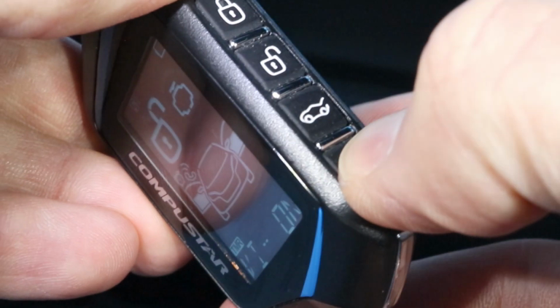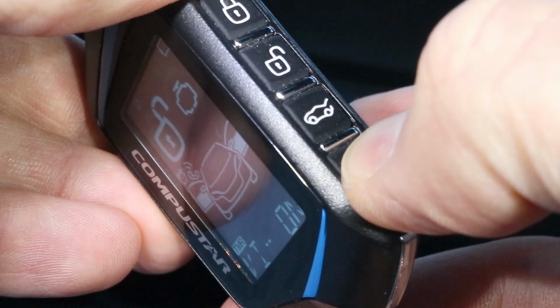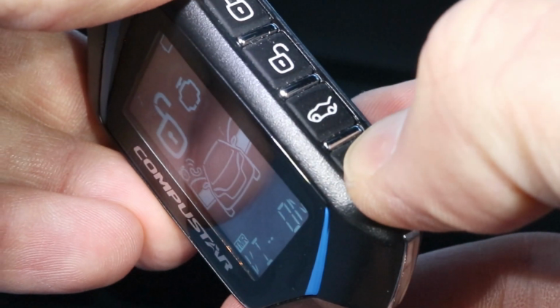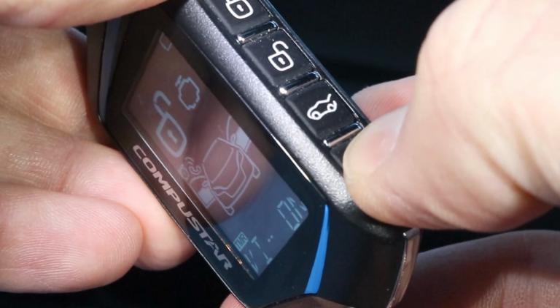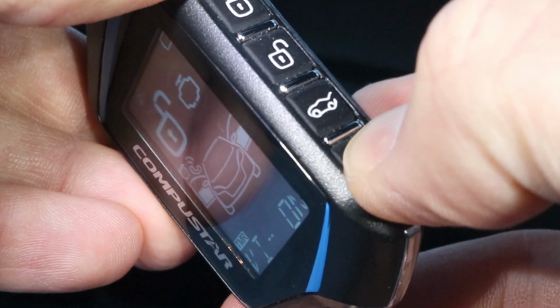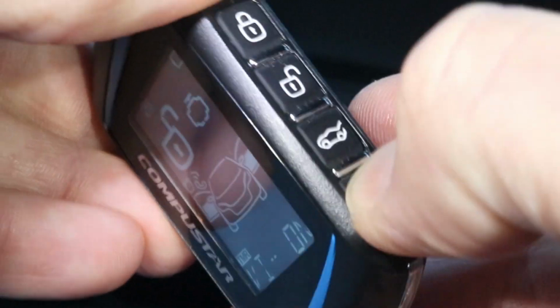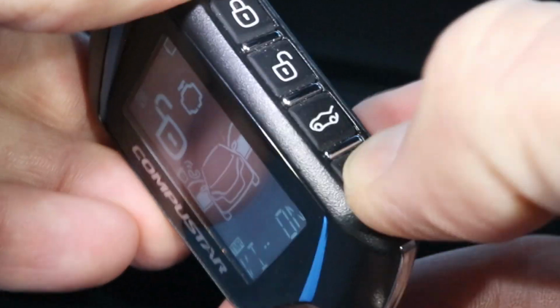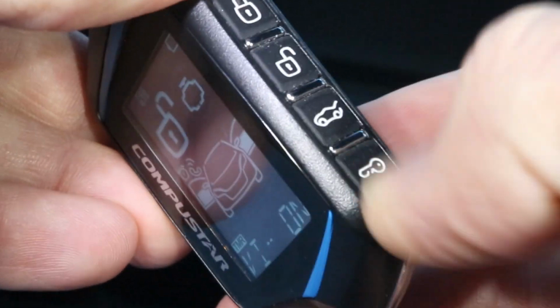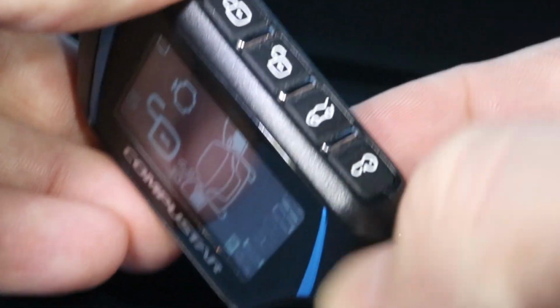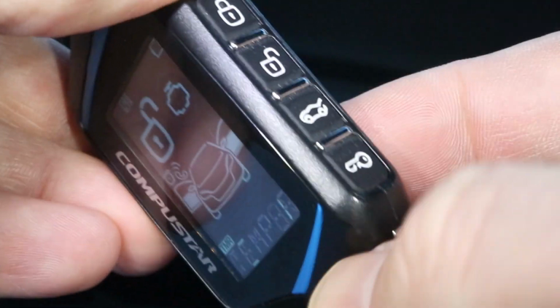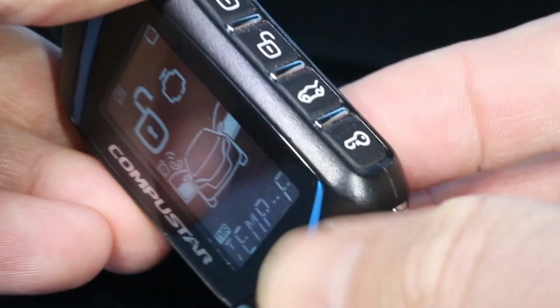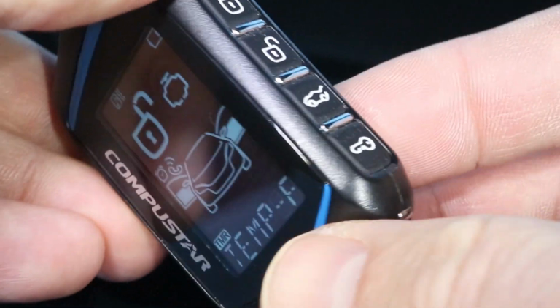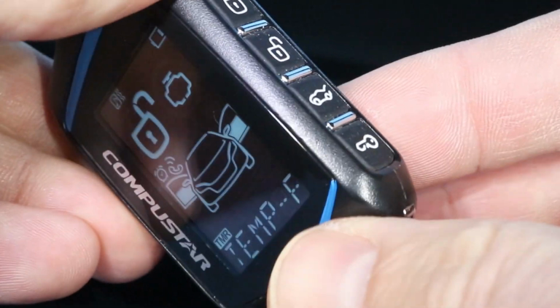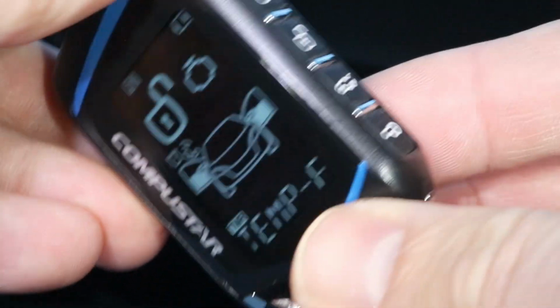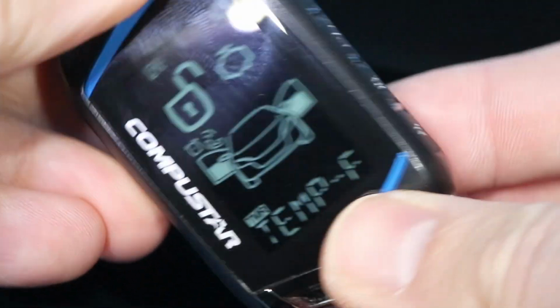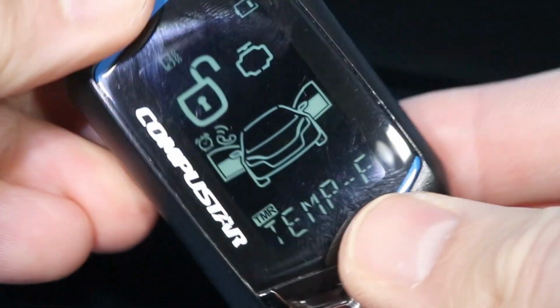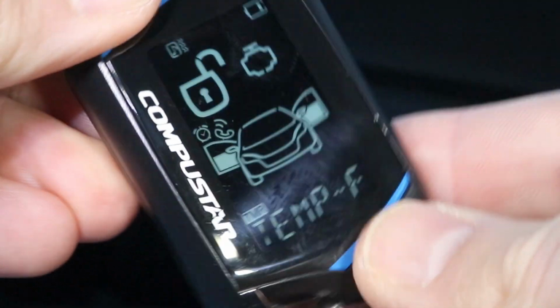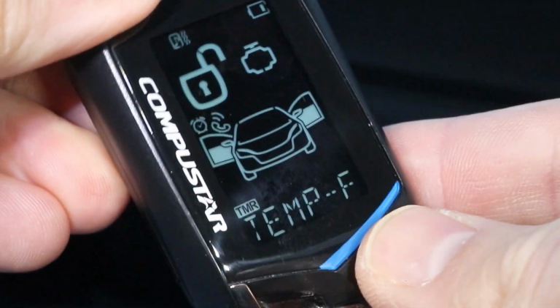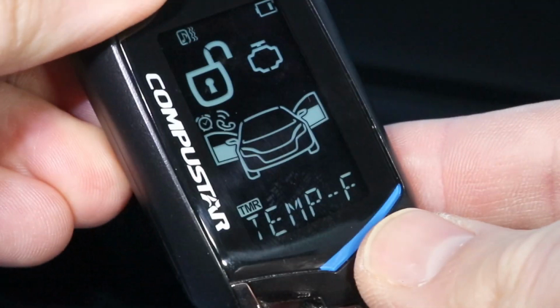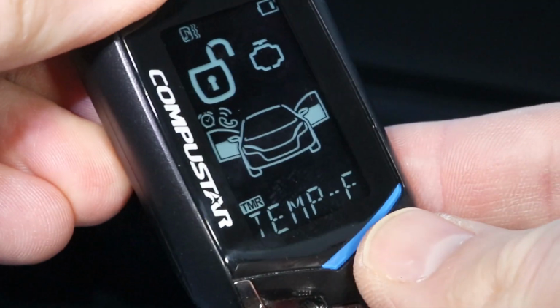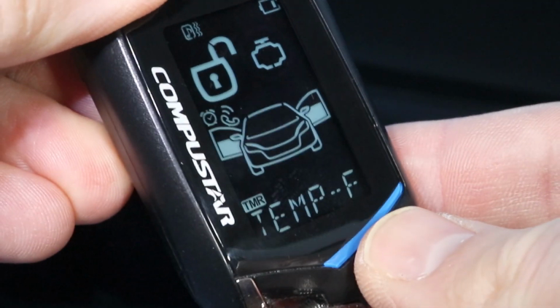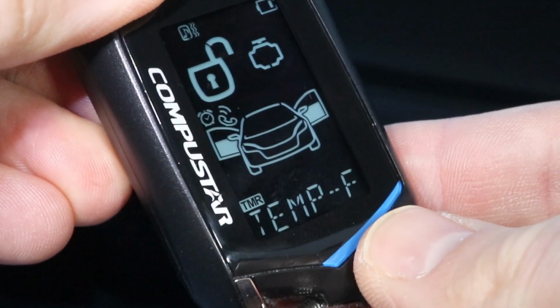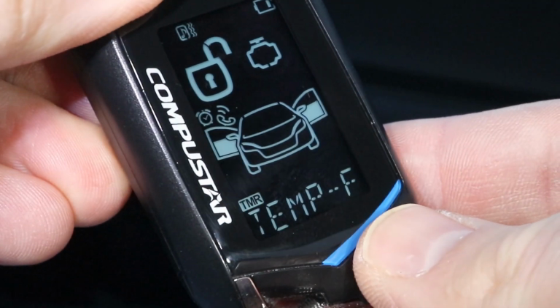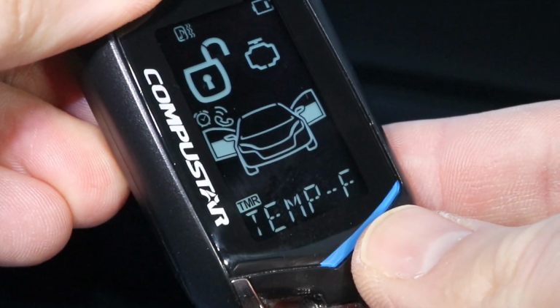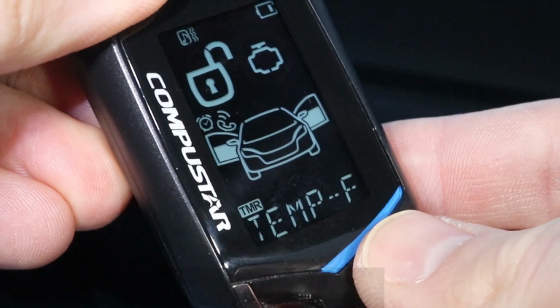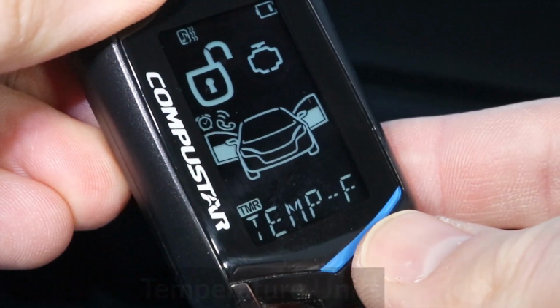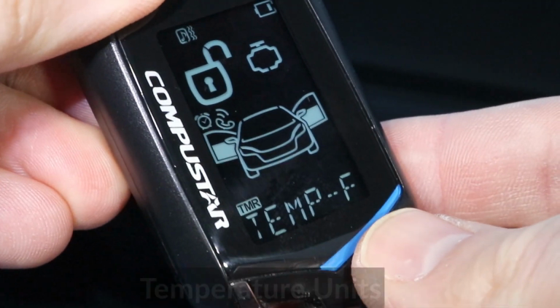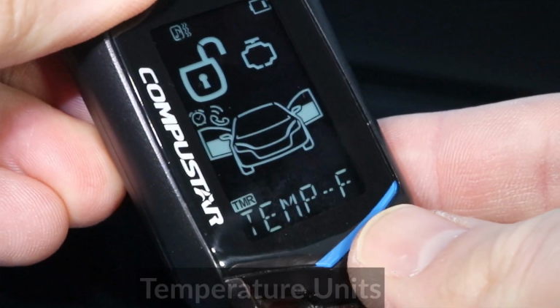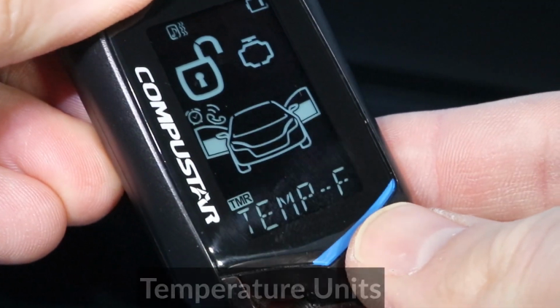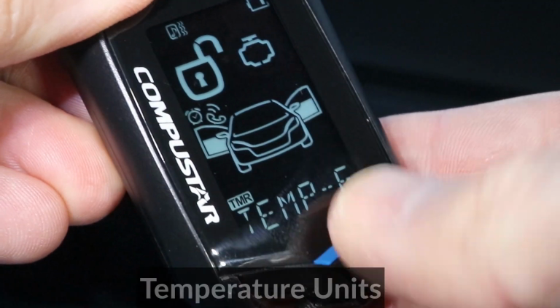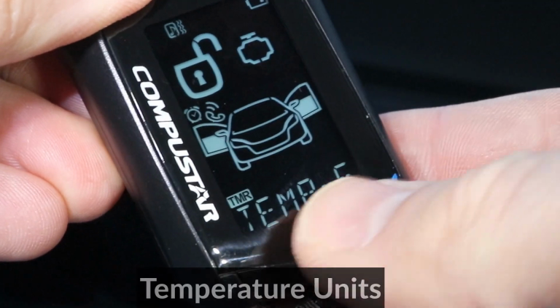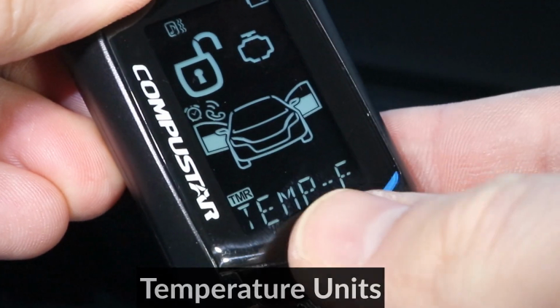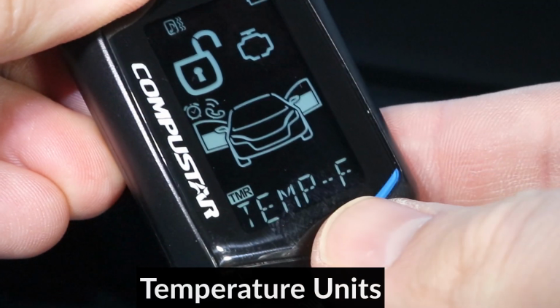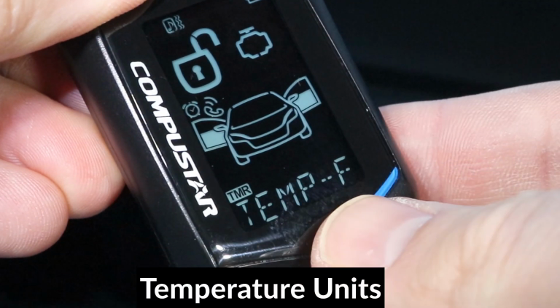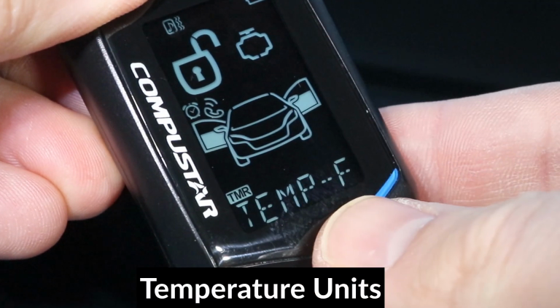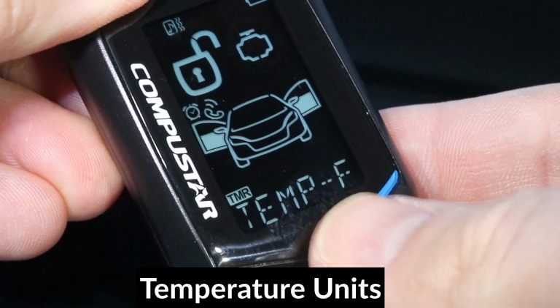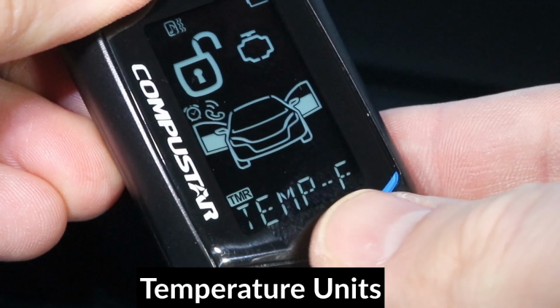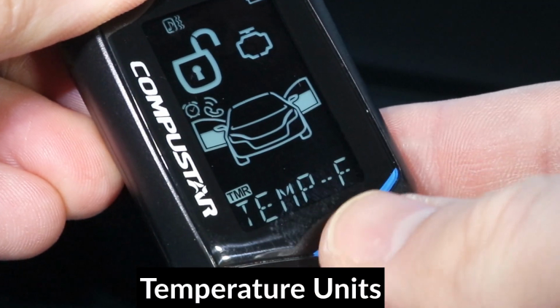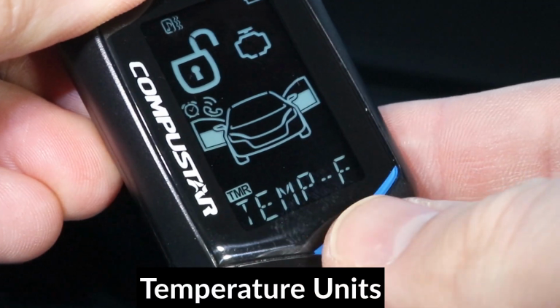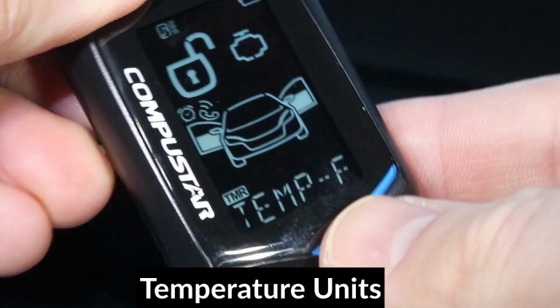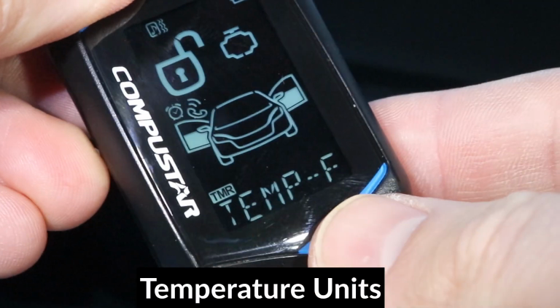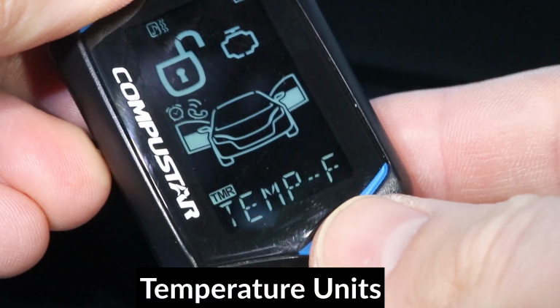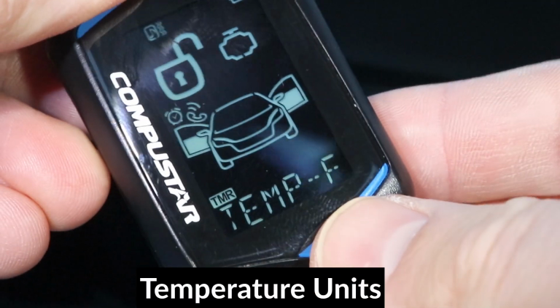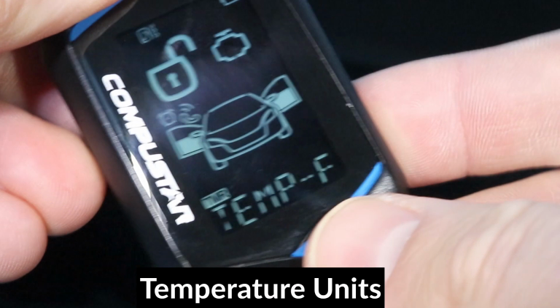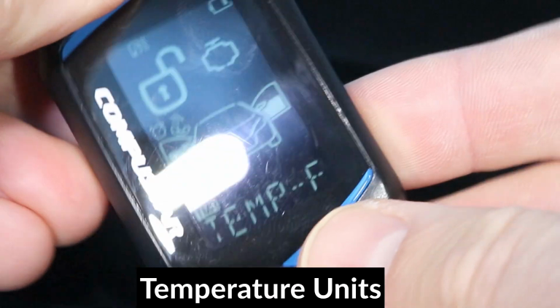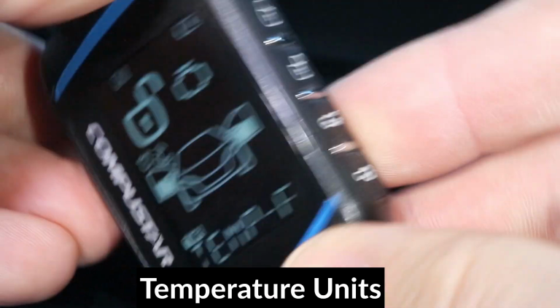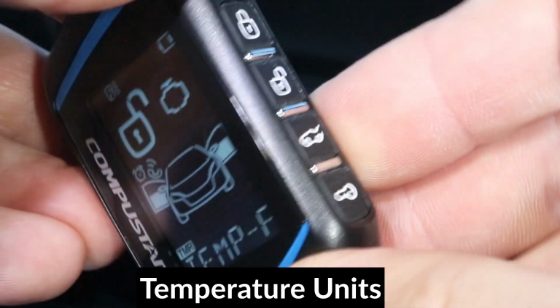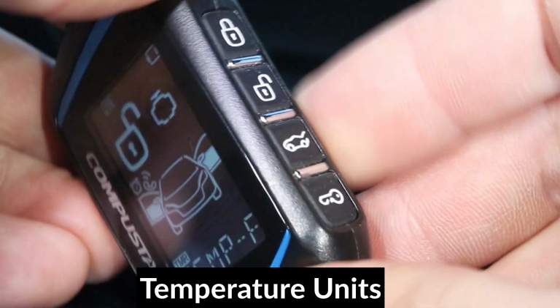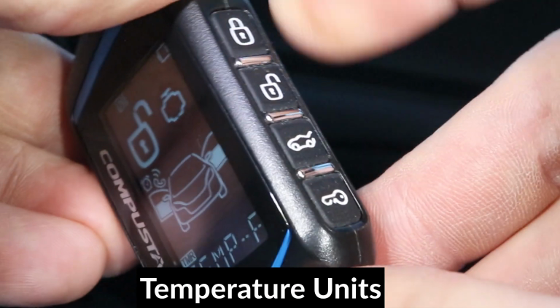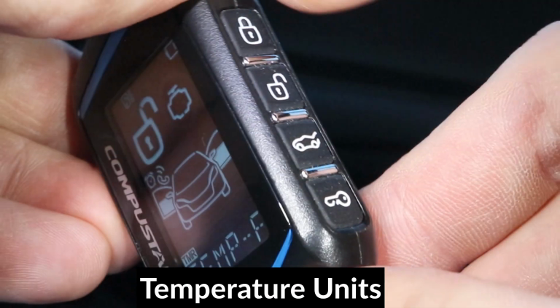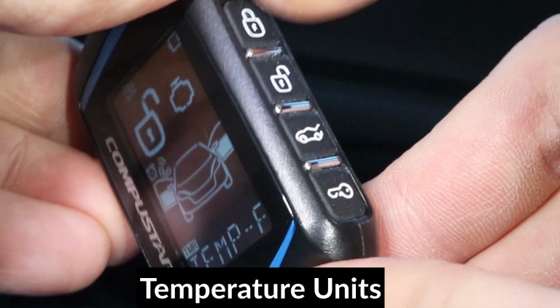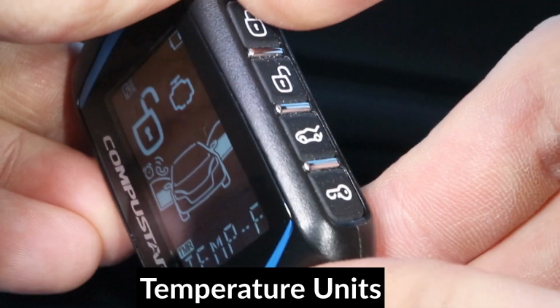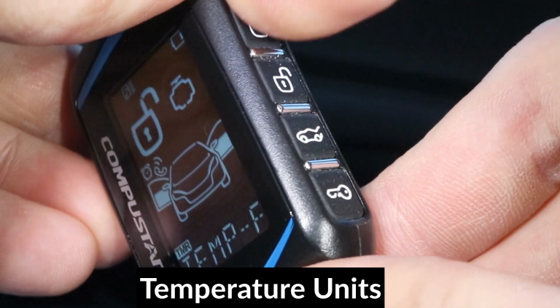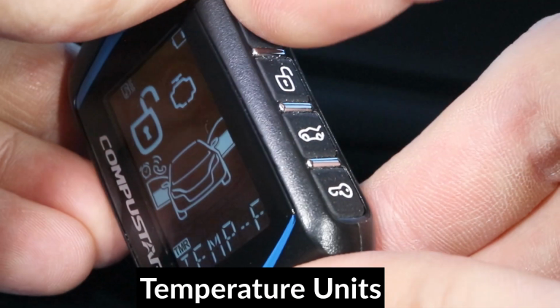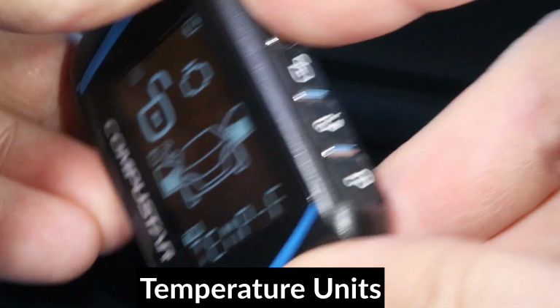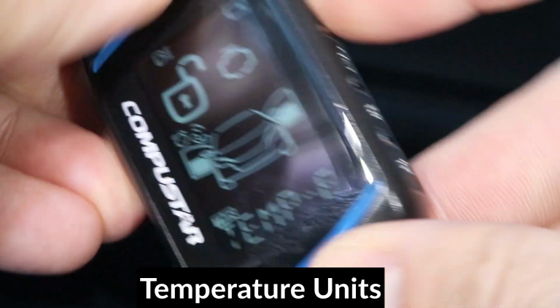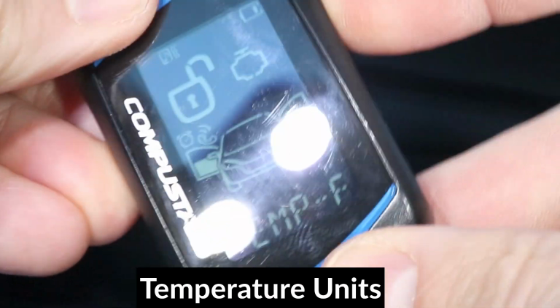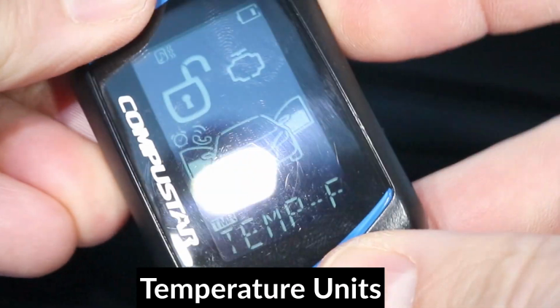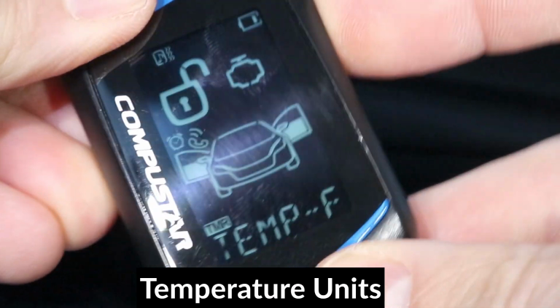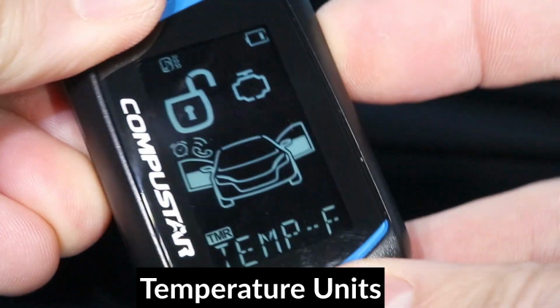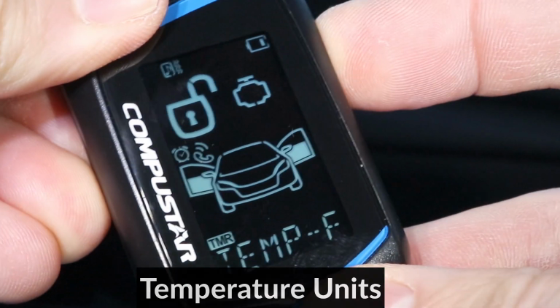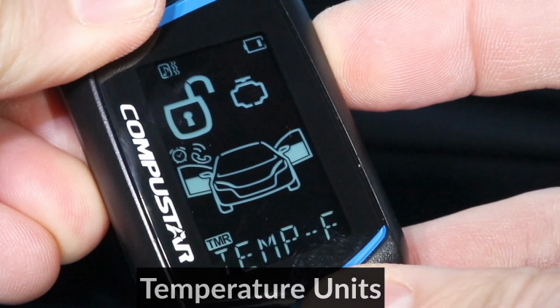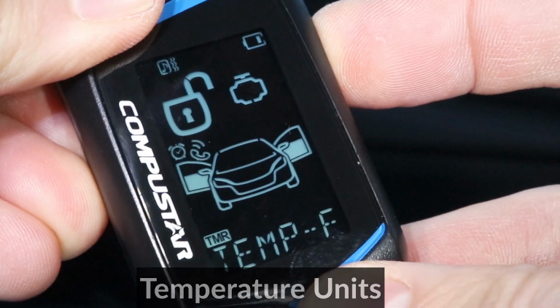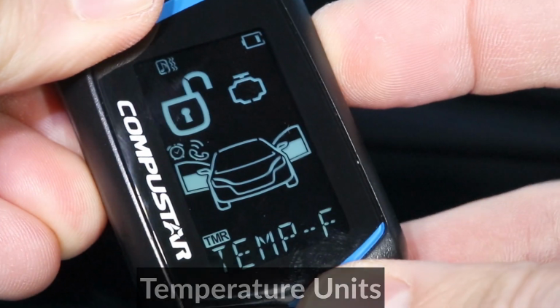Press the key button again. The temperature units are here. You can set between Fahrenheit and Celsius.